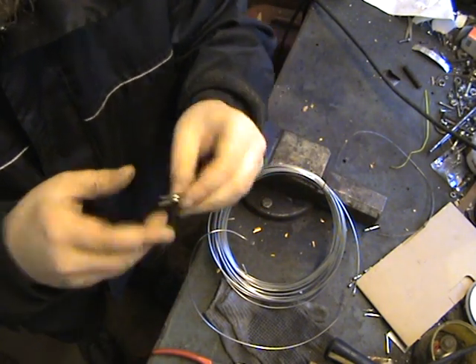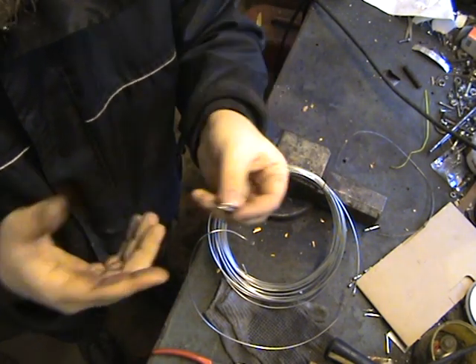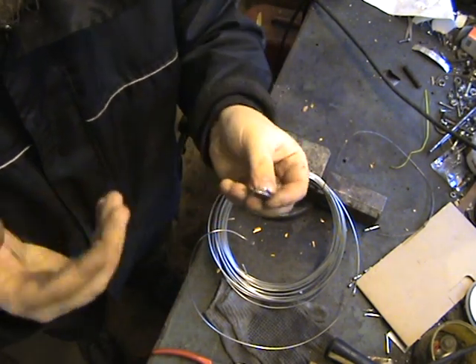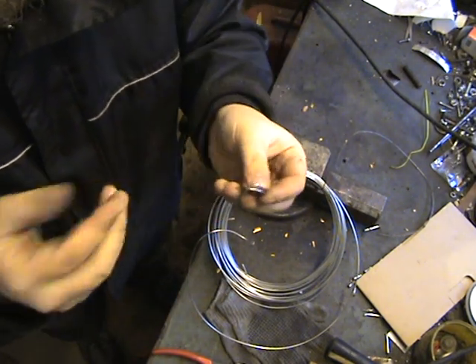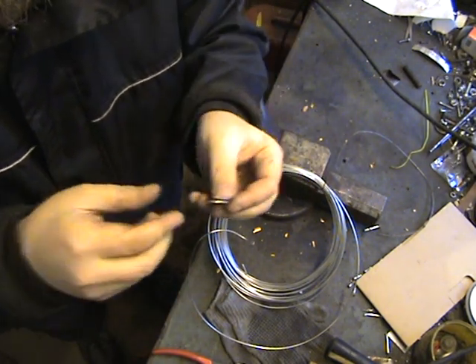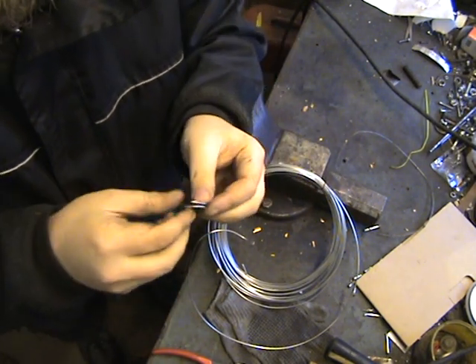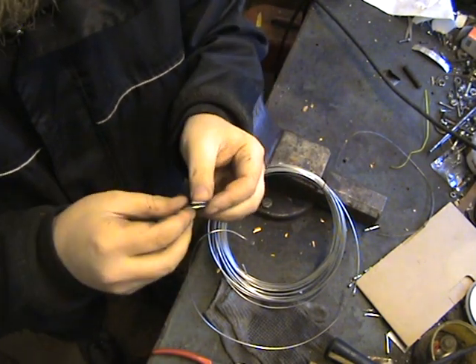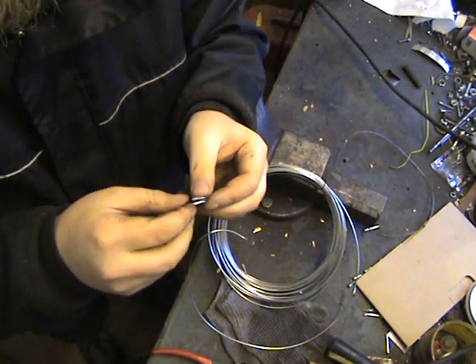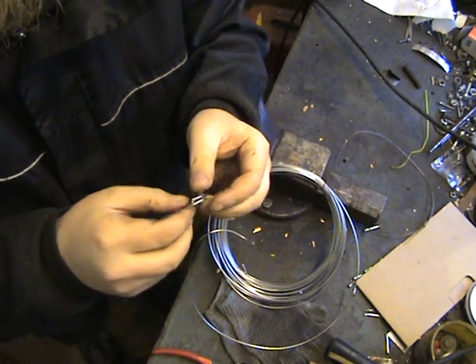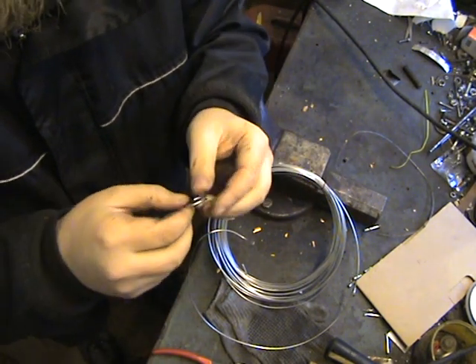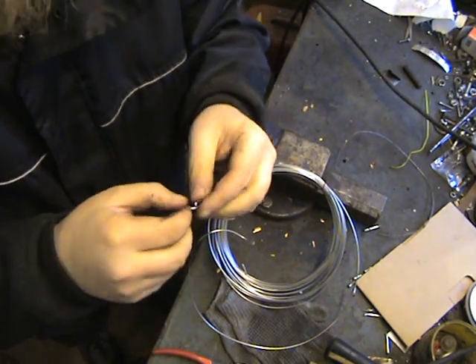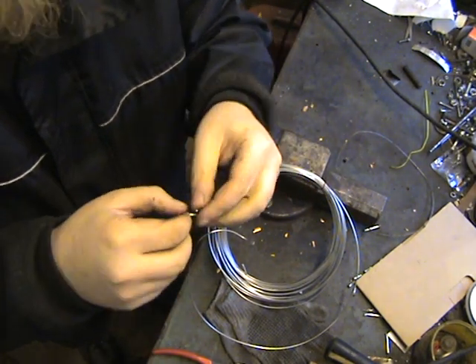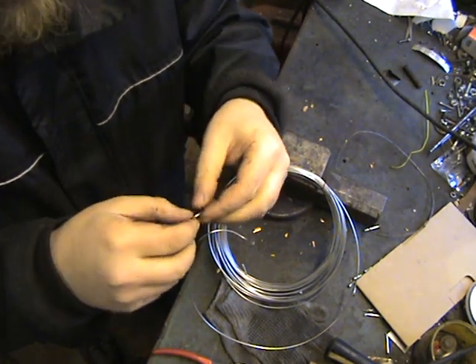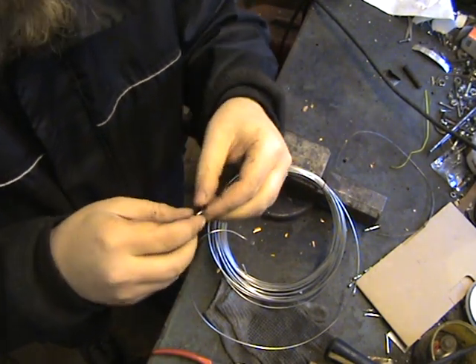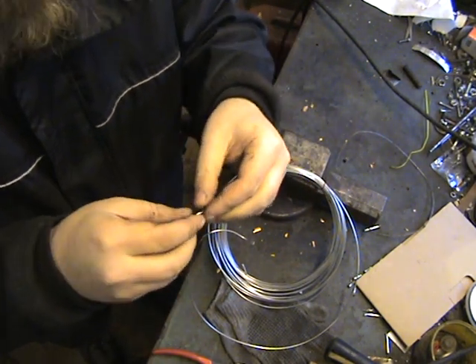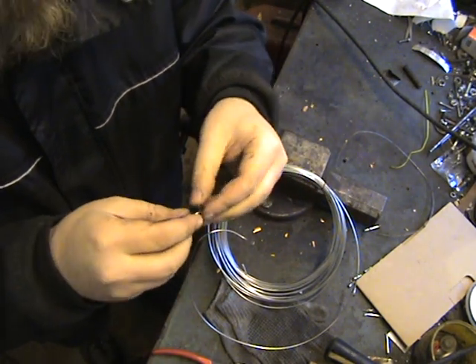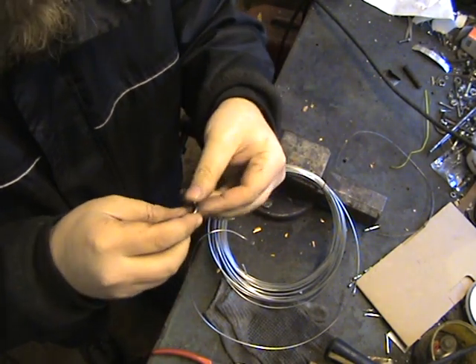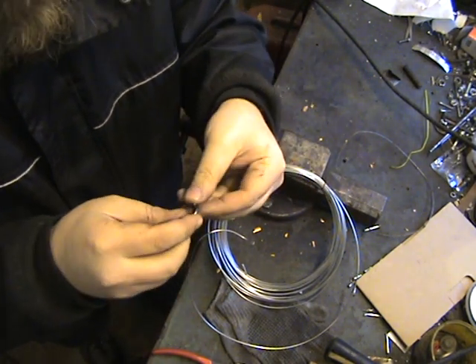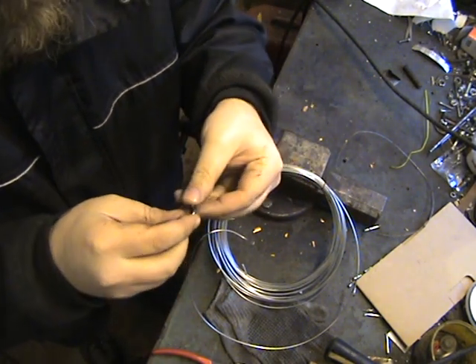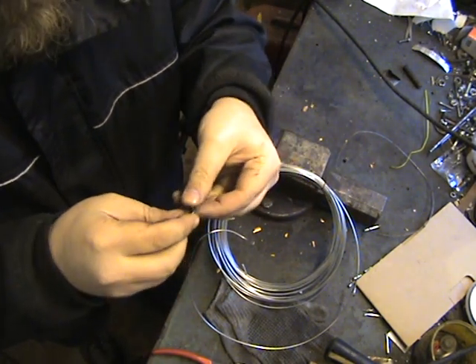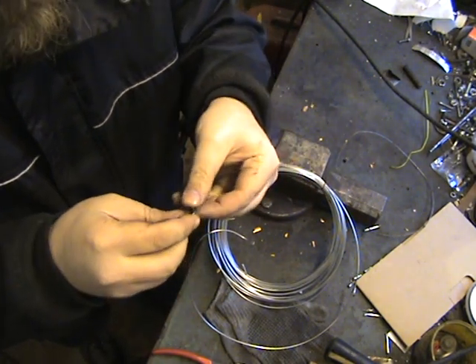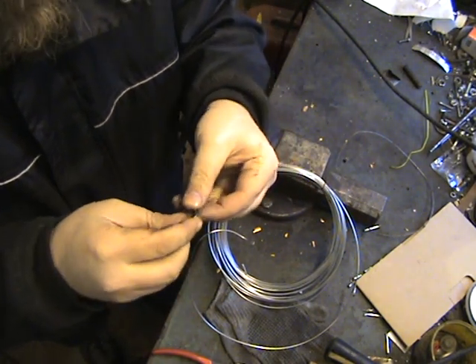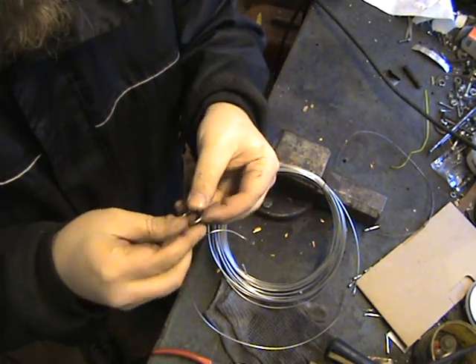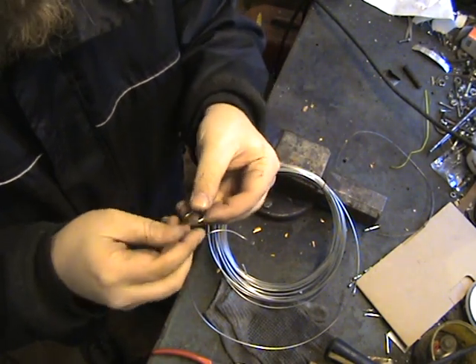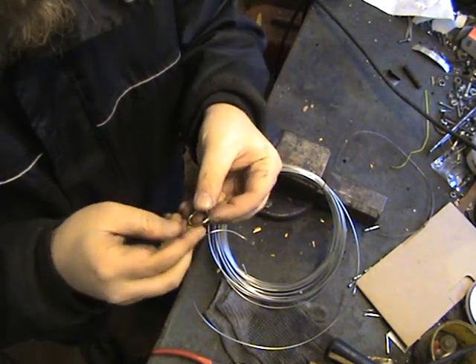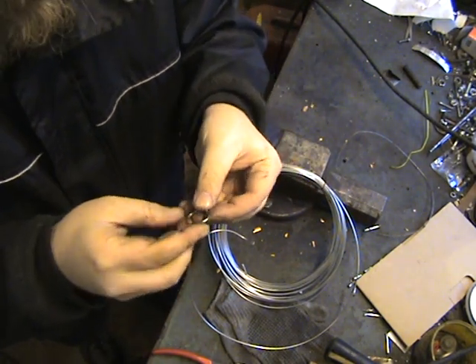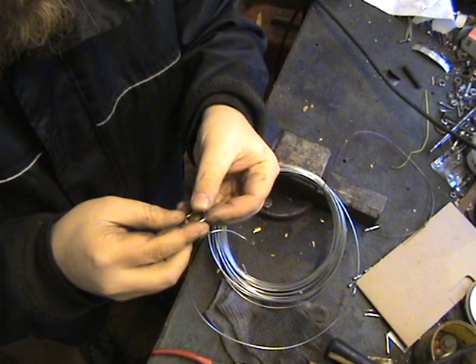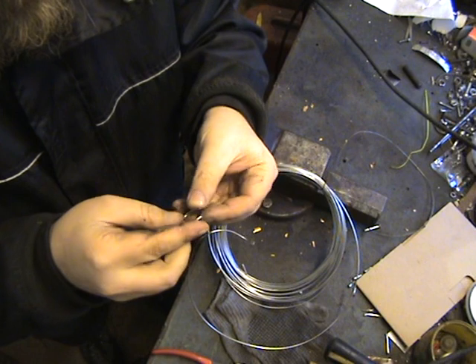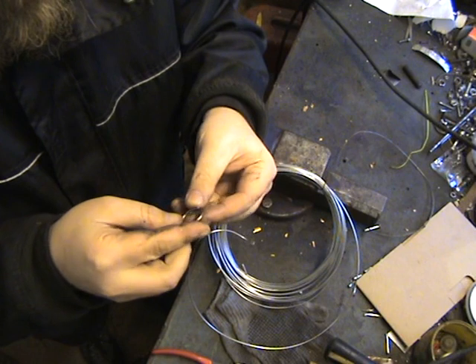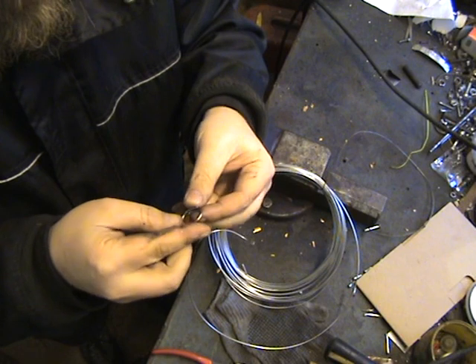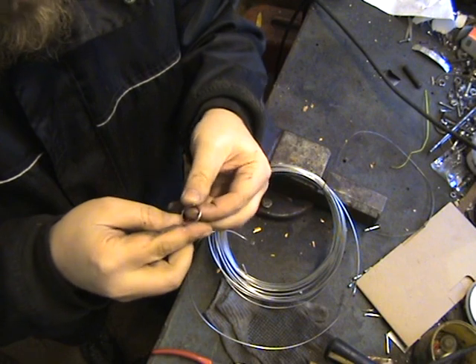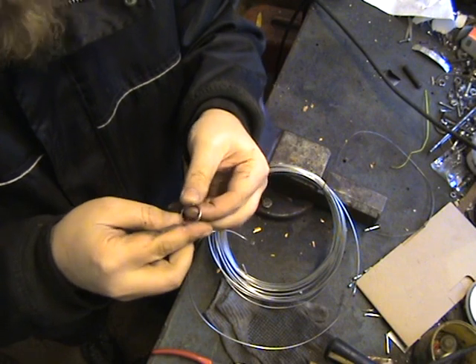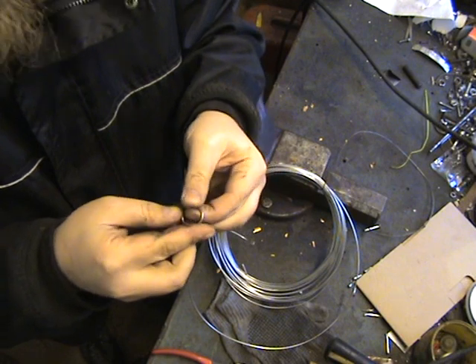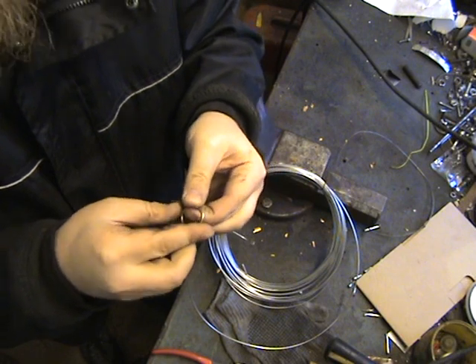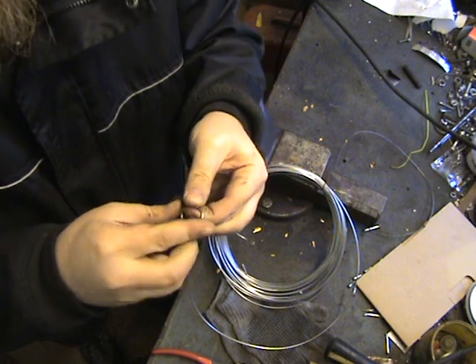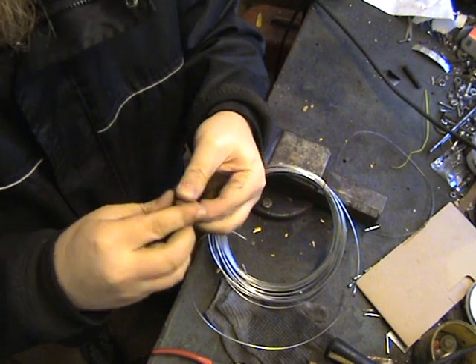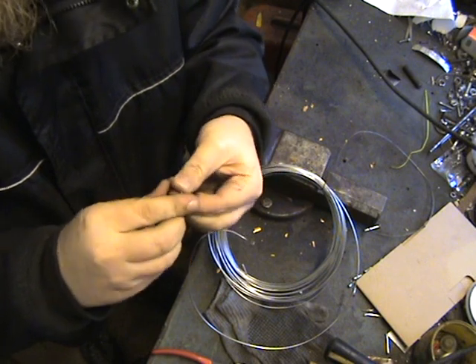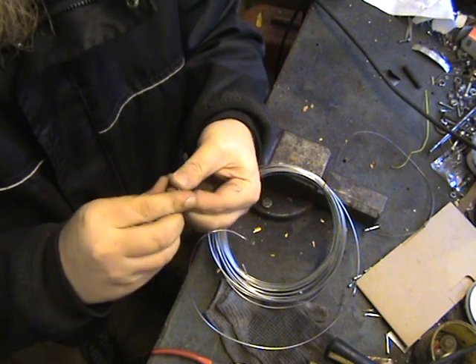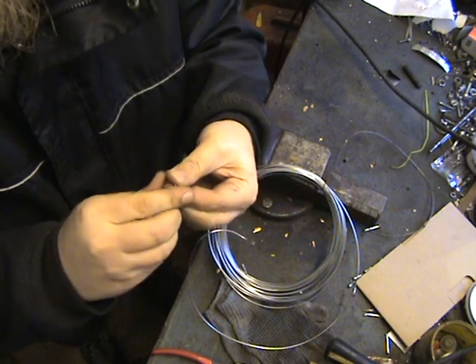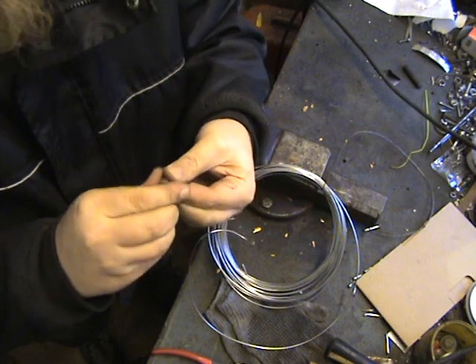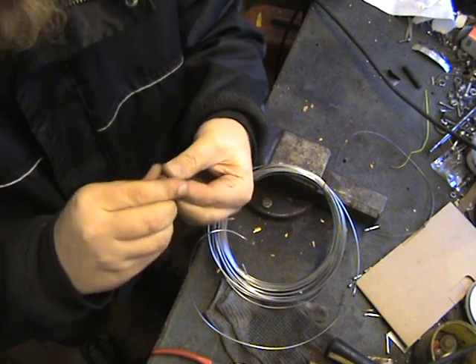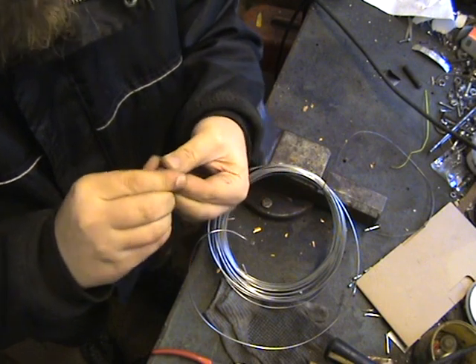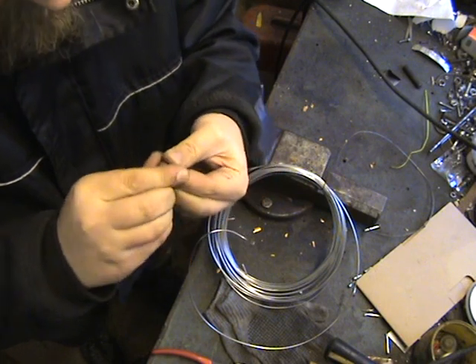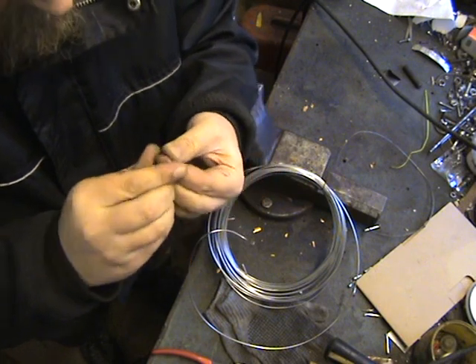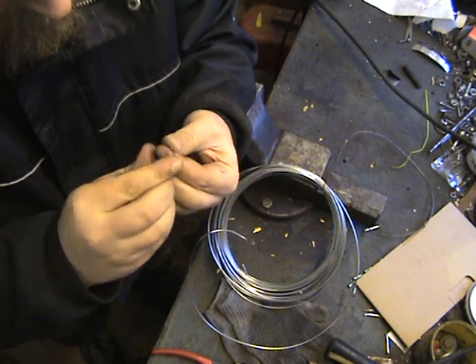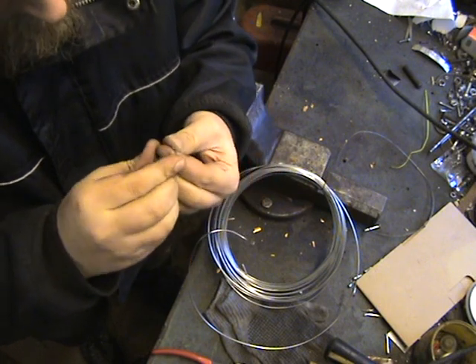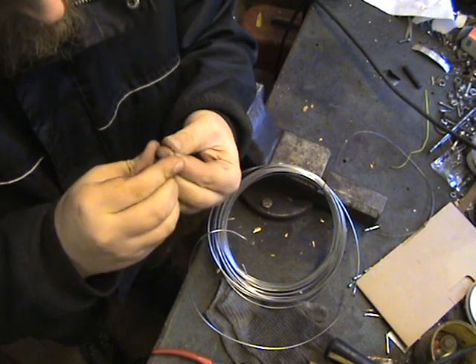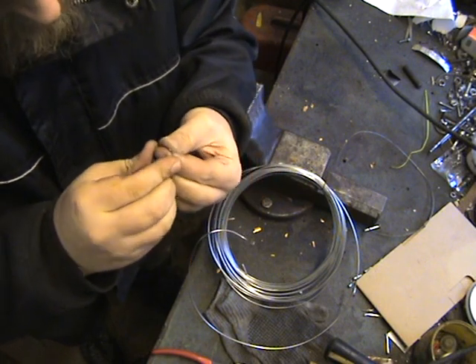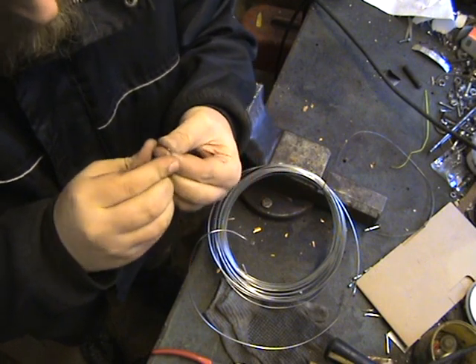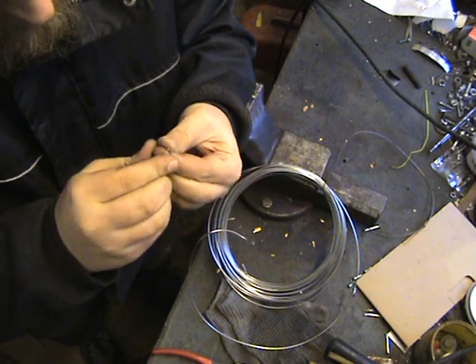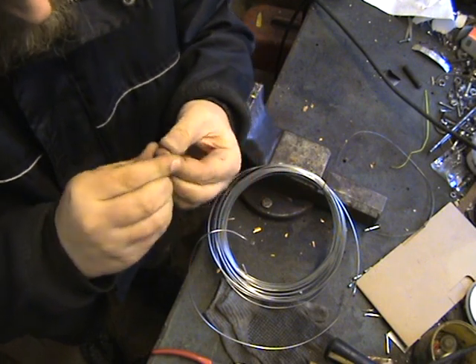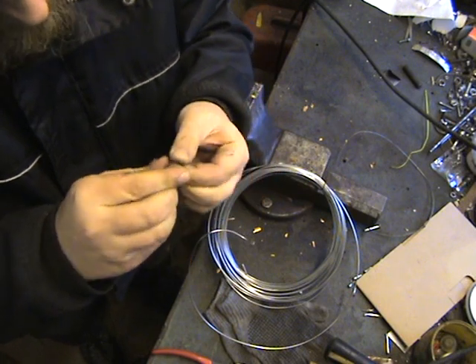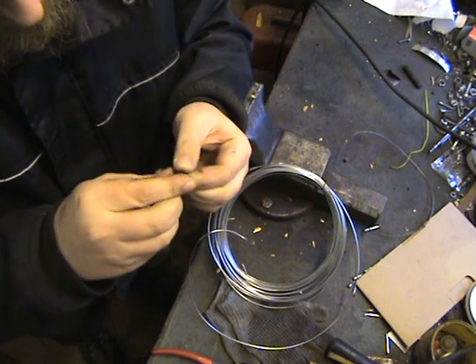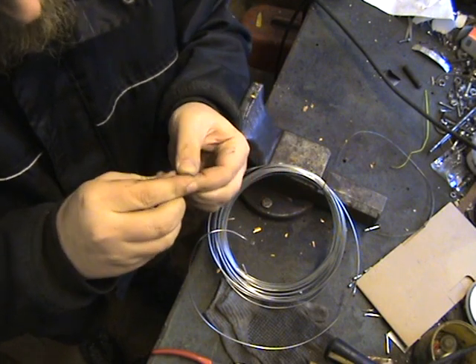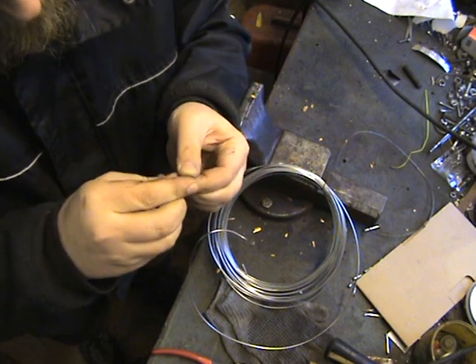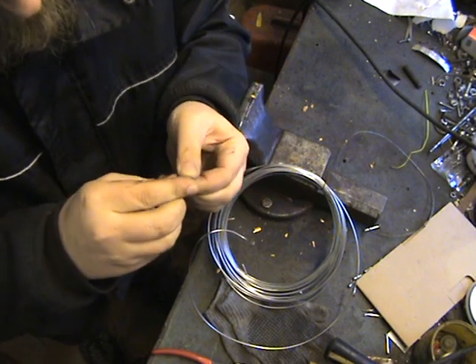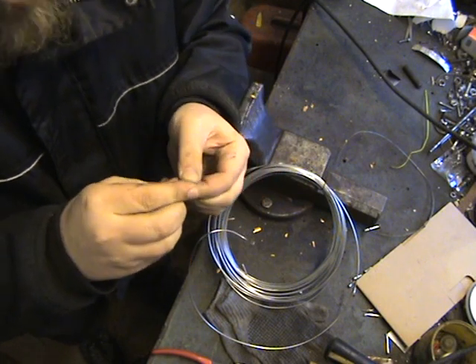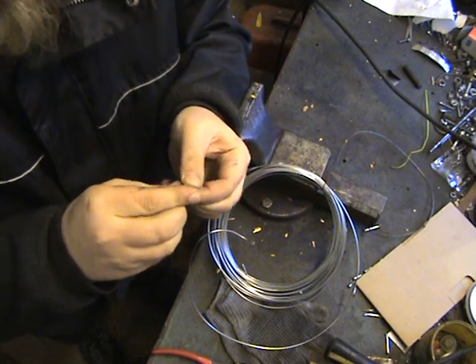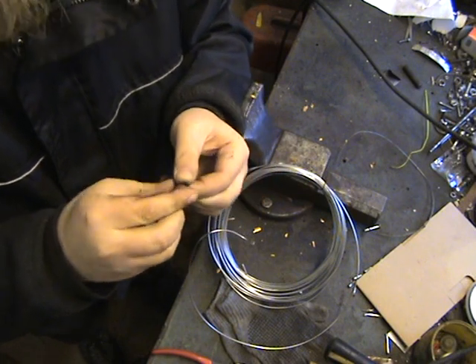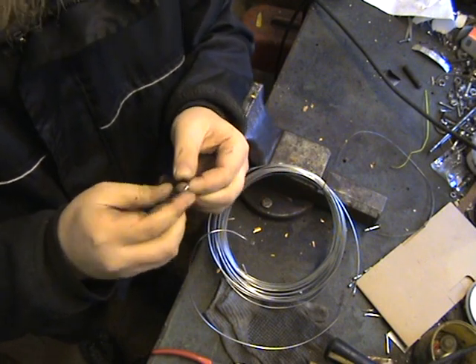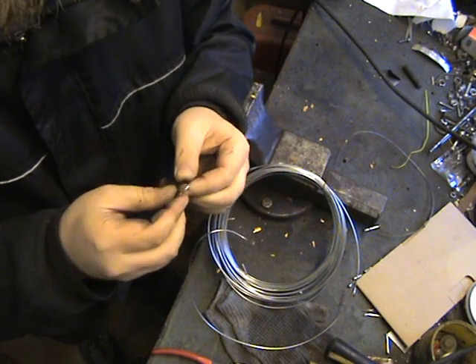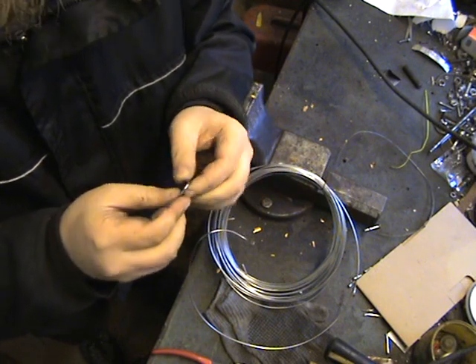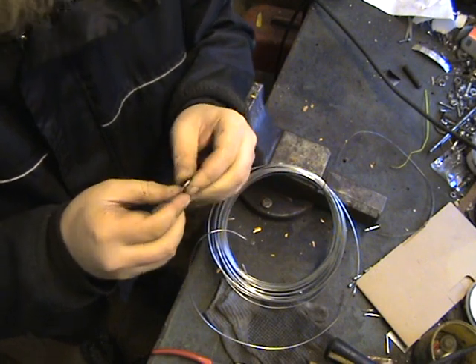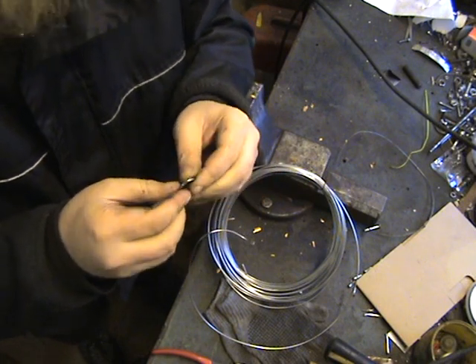Of course I could have bought the D-rings in the store, but I think it's more fun to do it yourself.